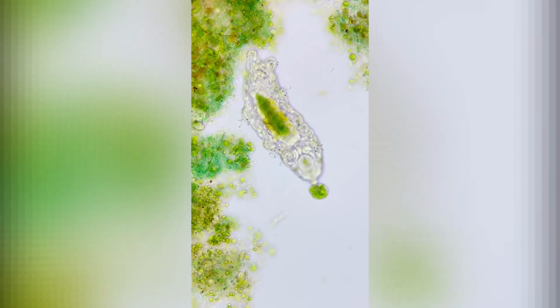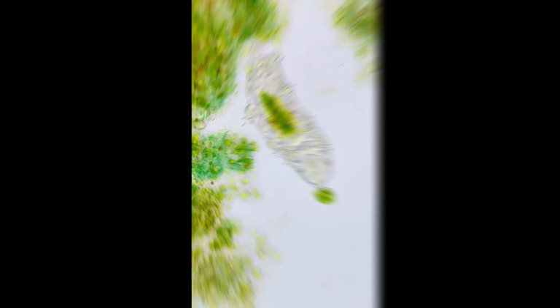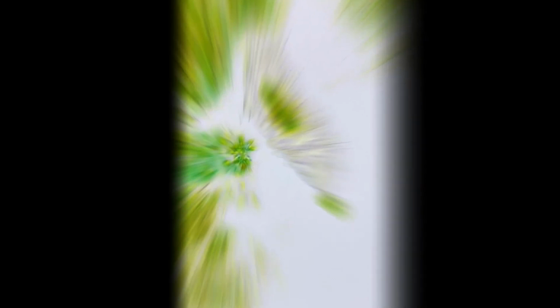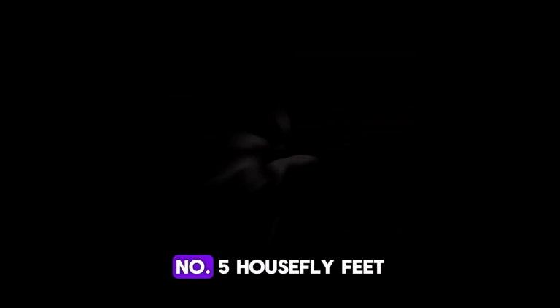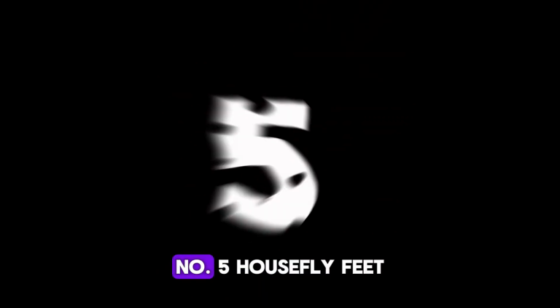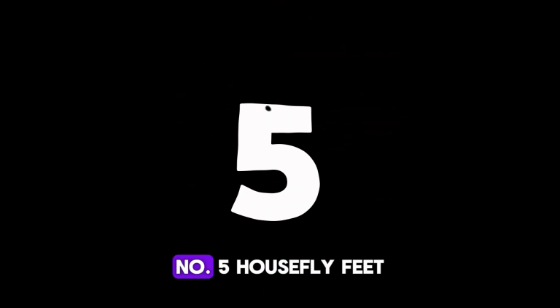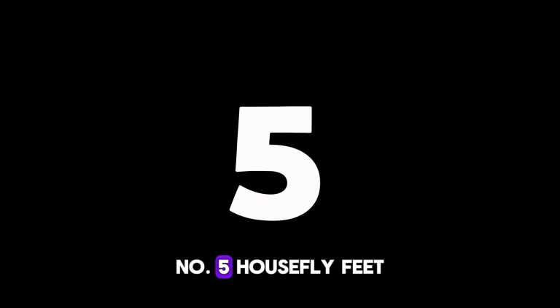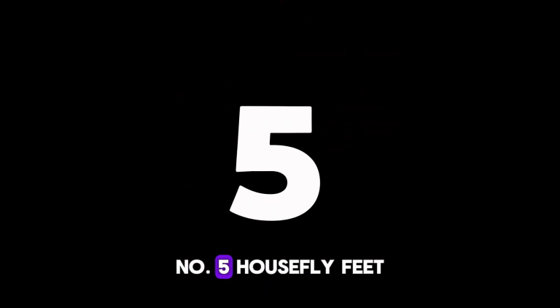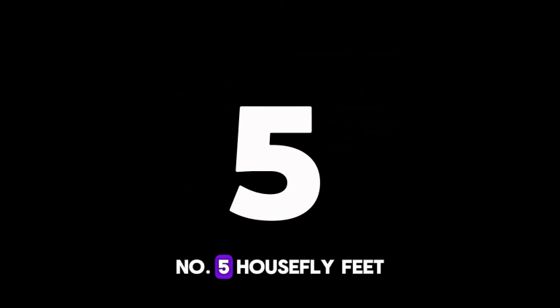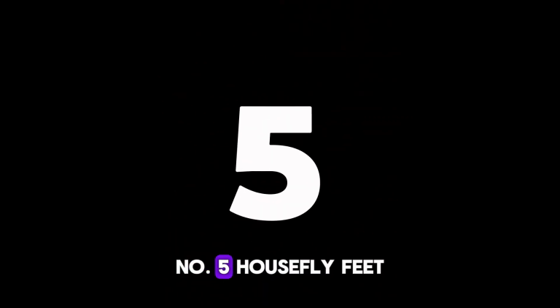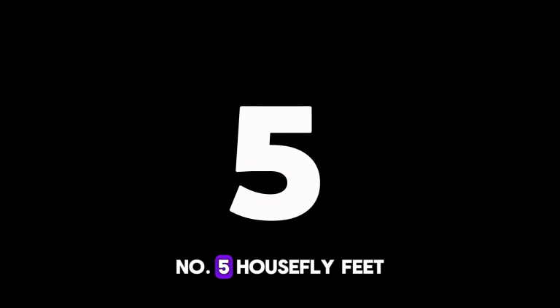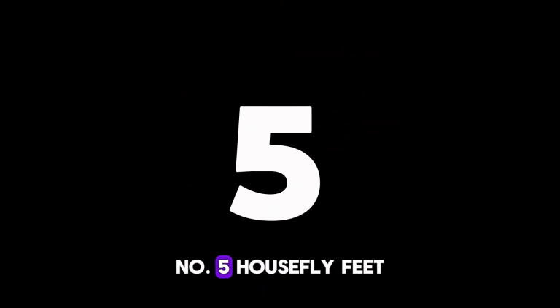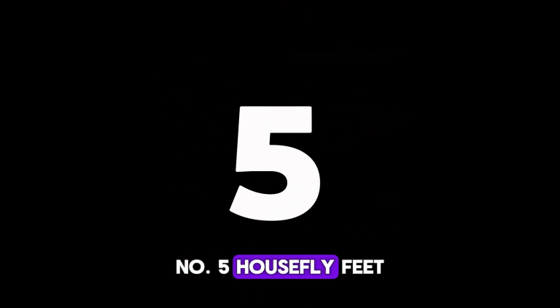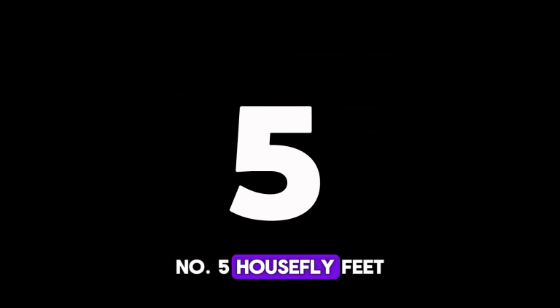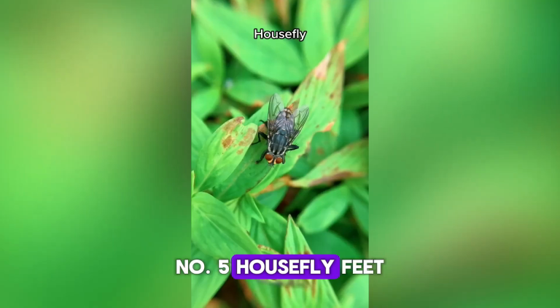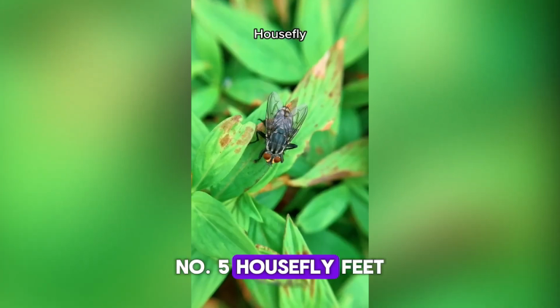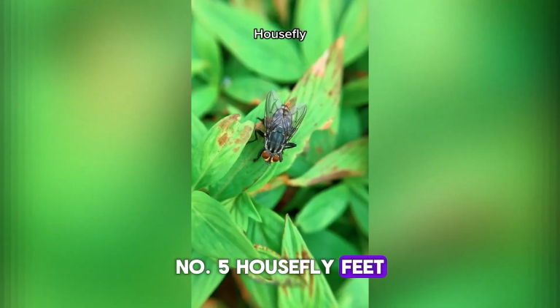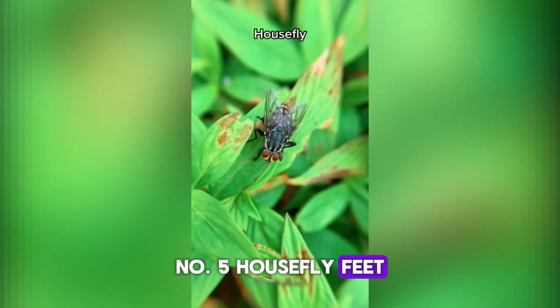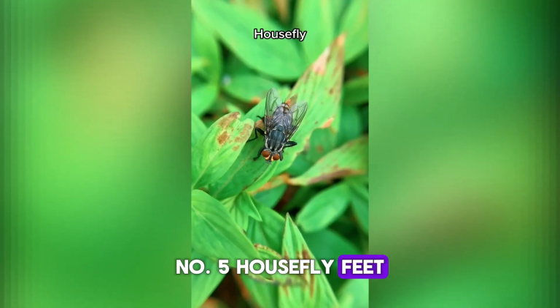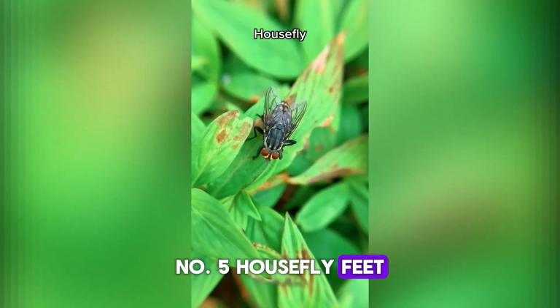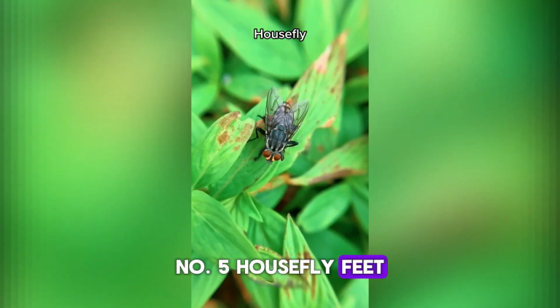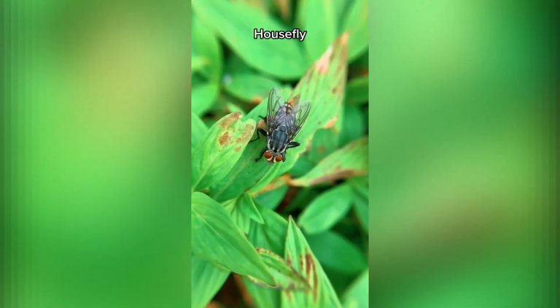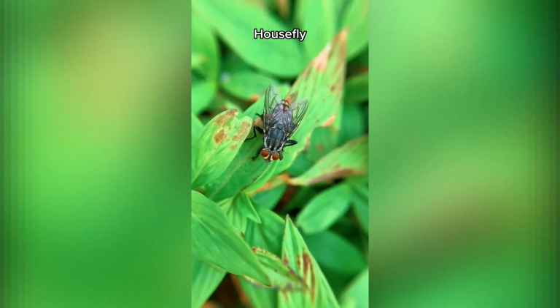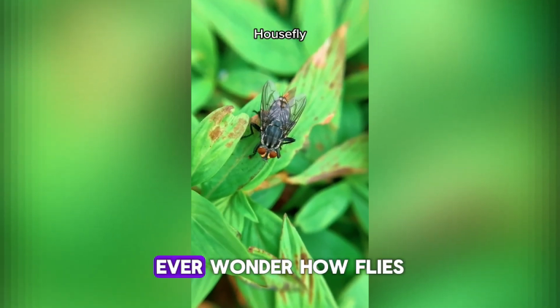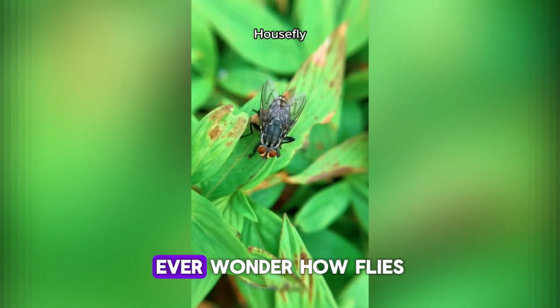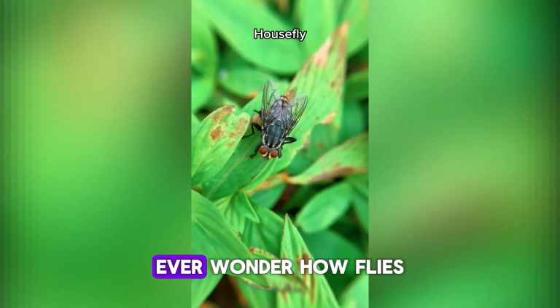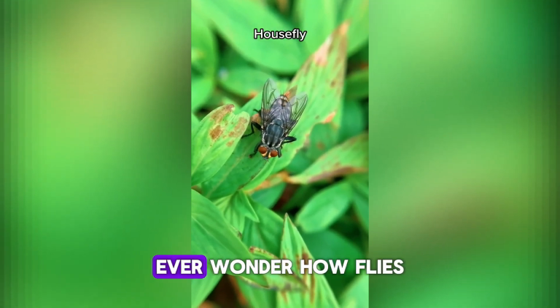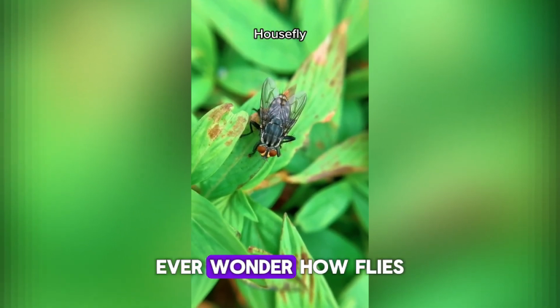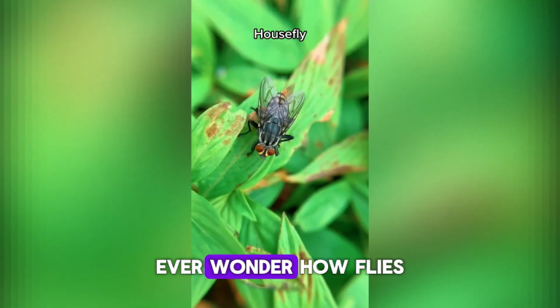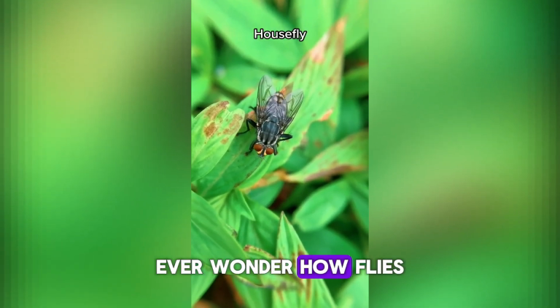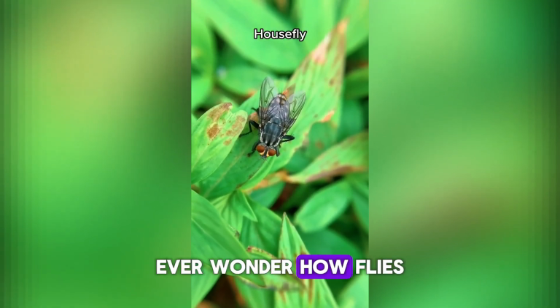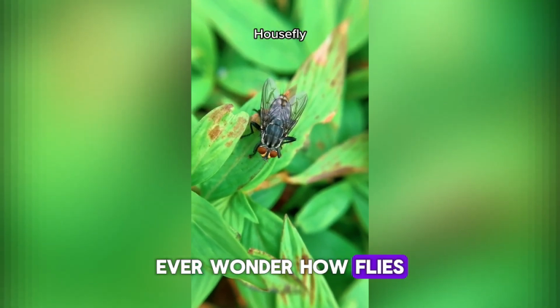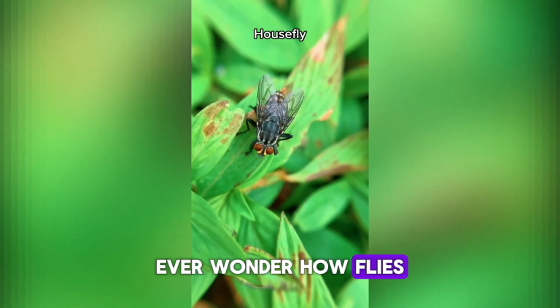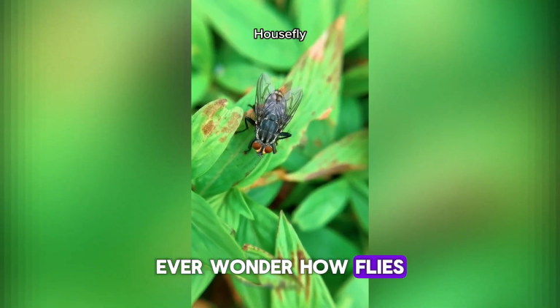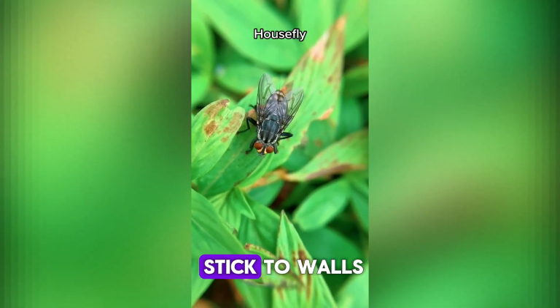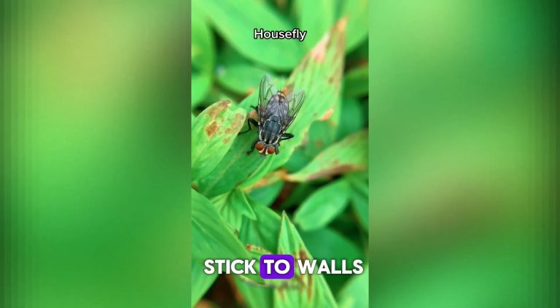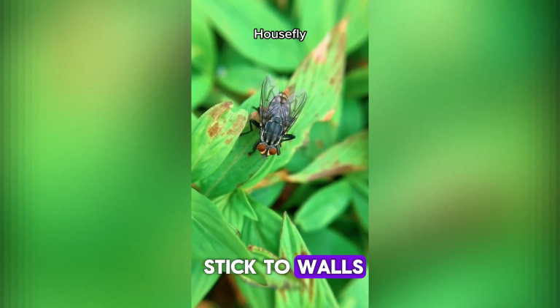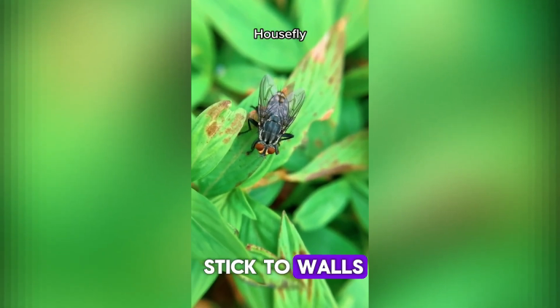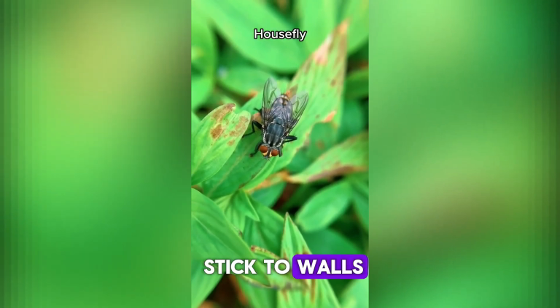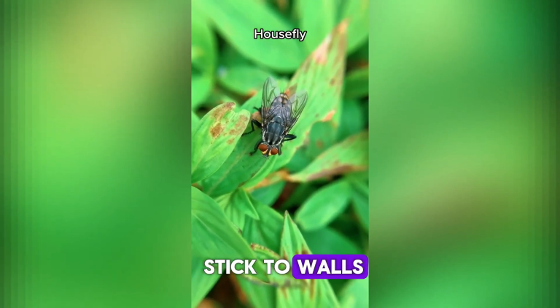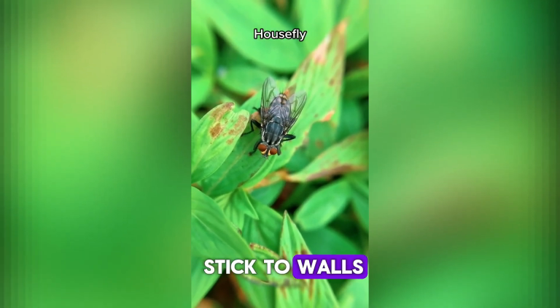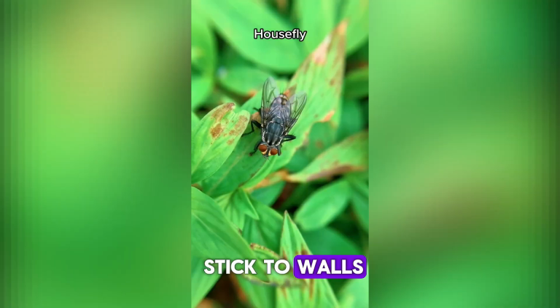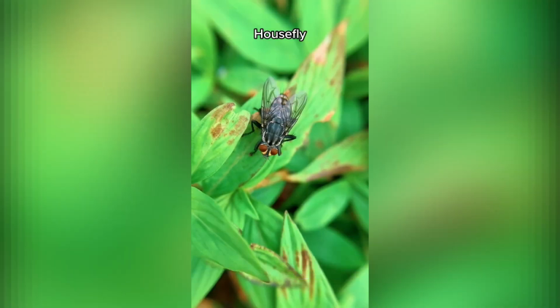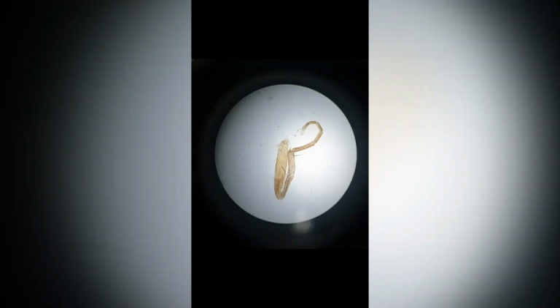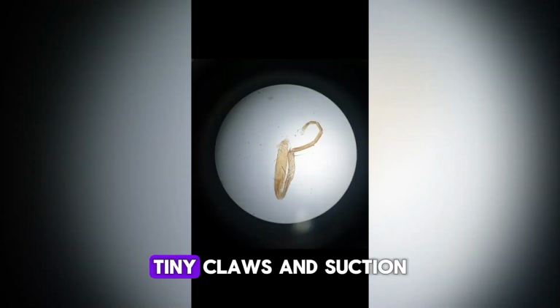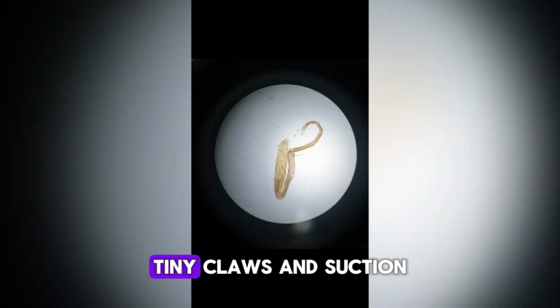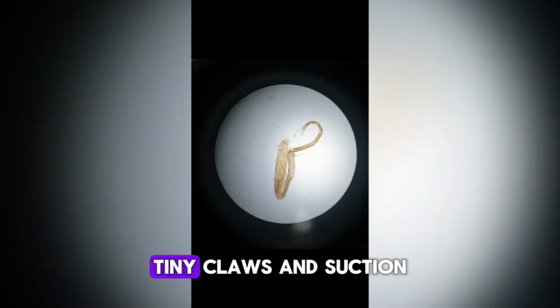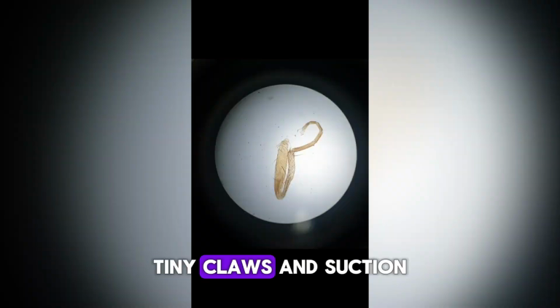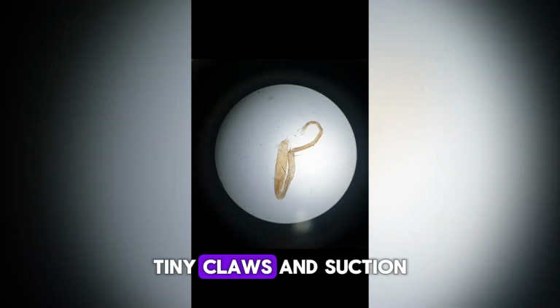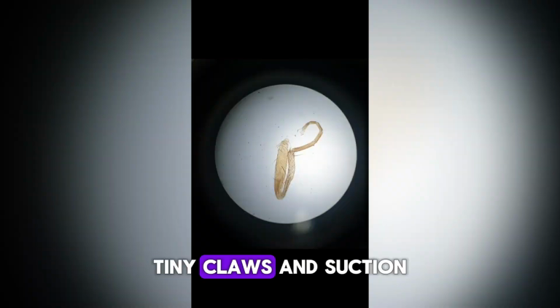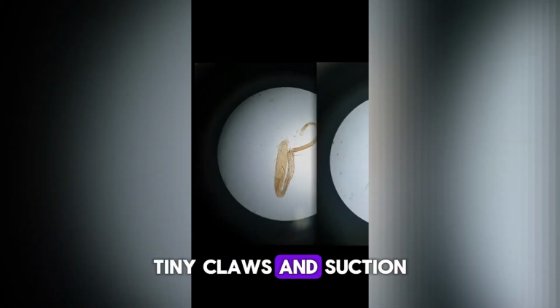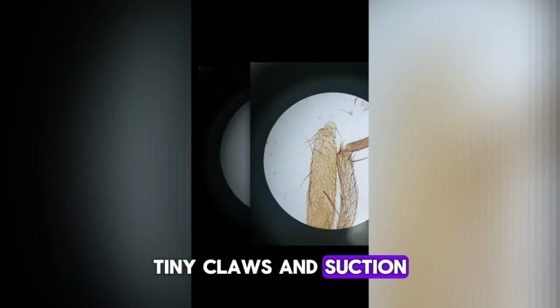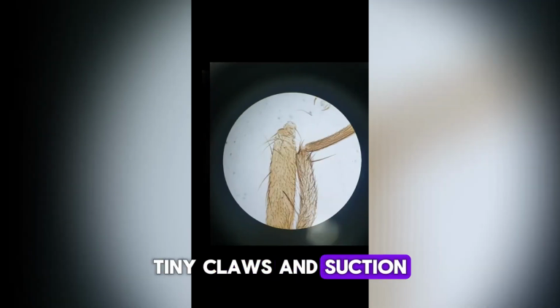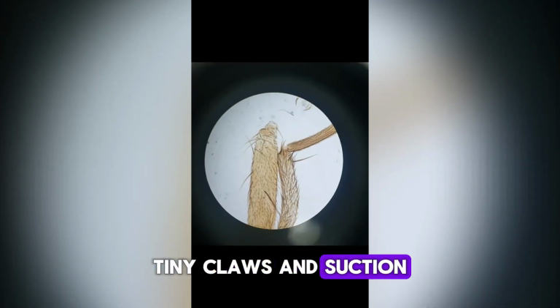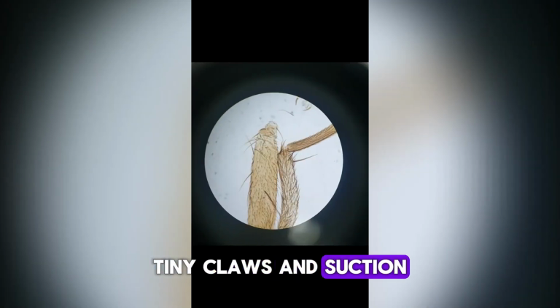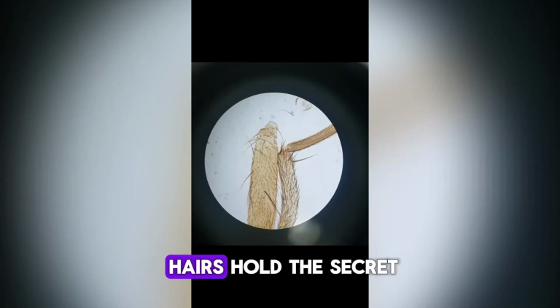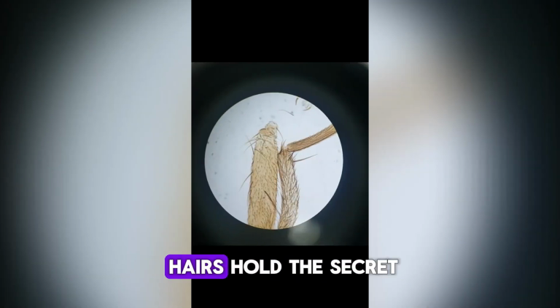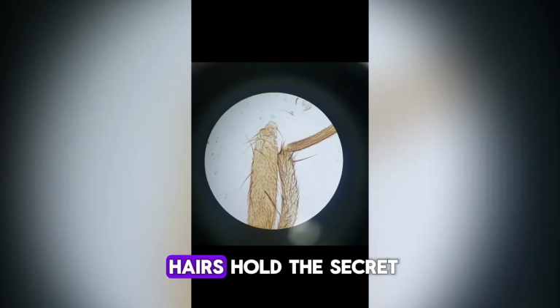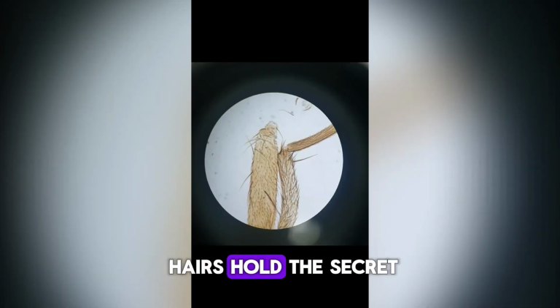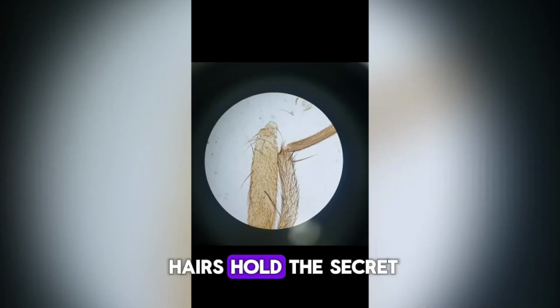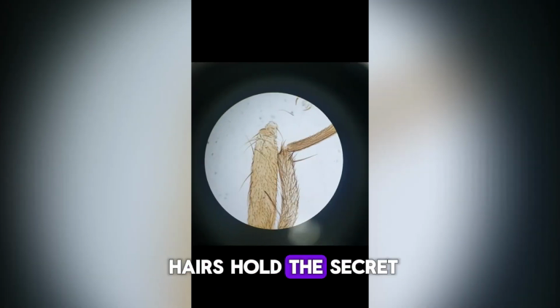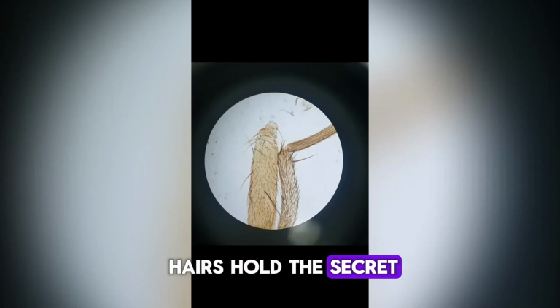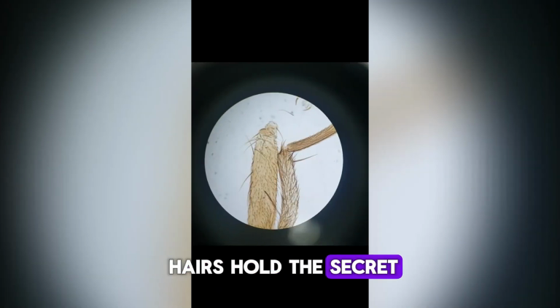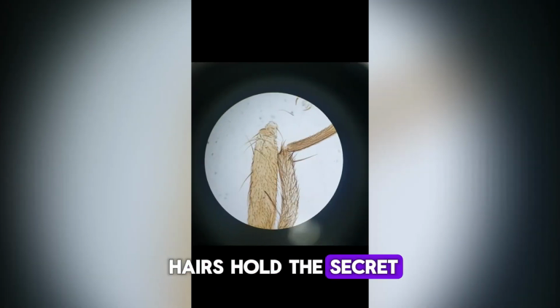Number 5. Housefly feet. Ever wonder how flies stick to walls? Tiny claws and suction hairs hold the secret.